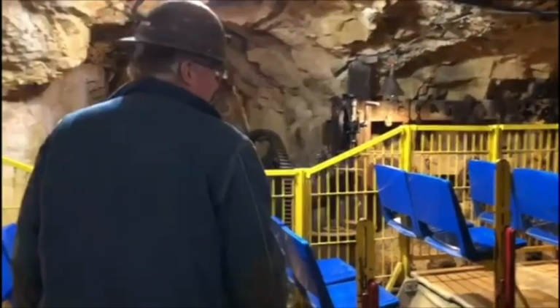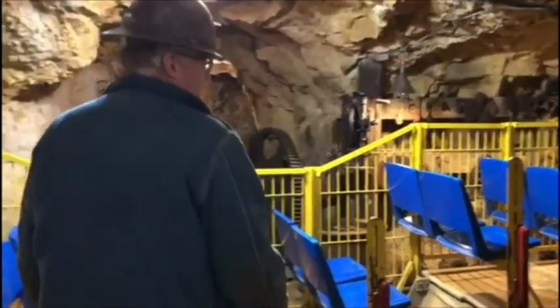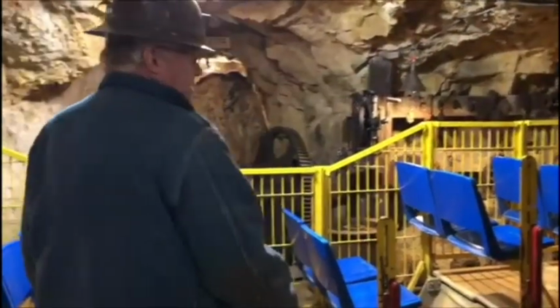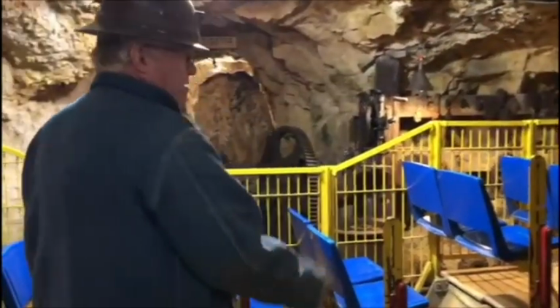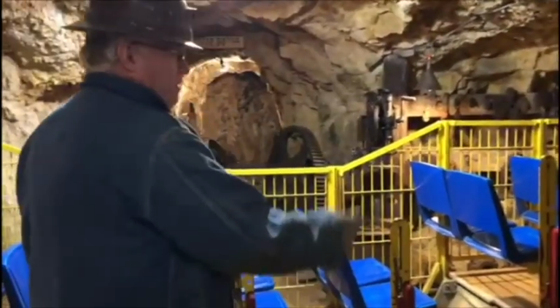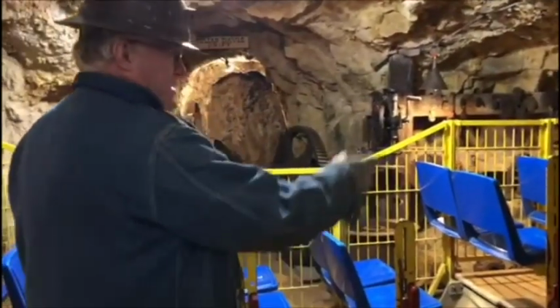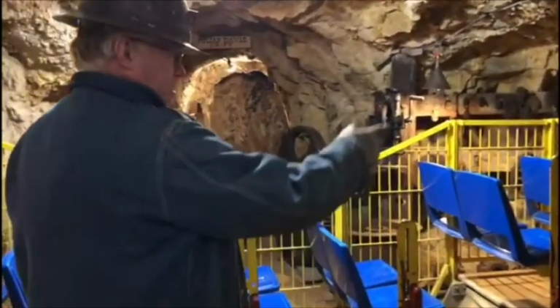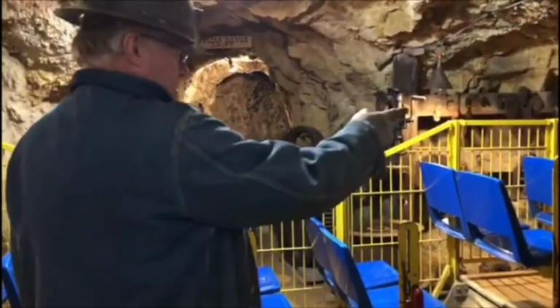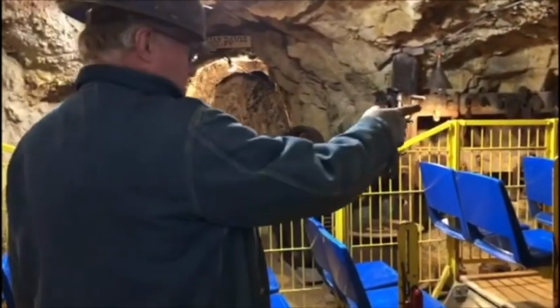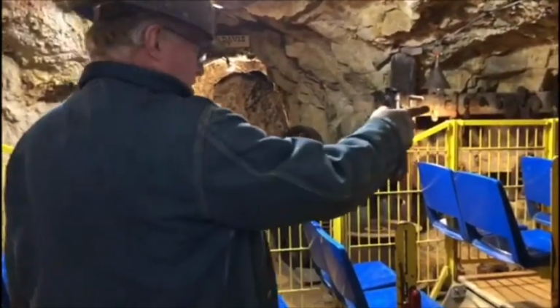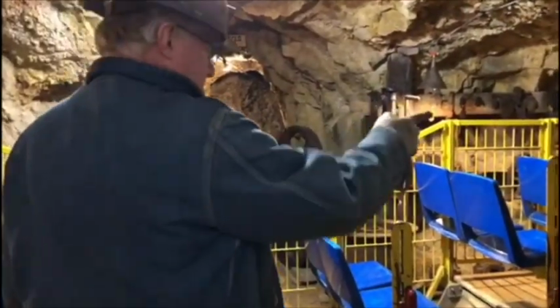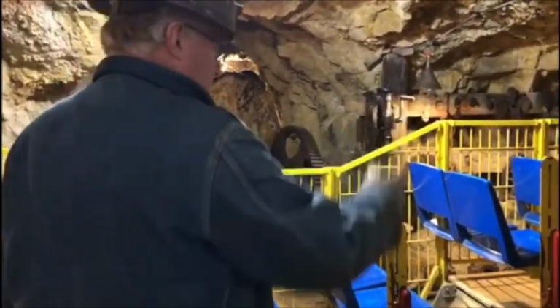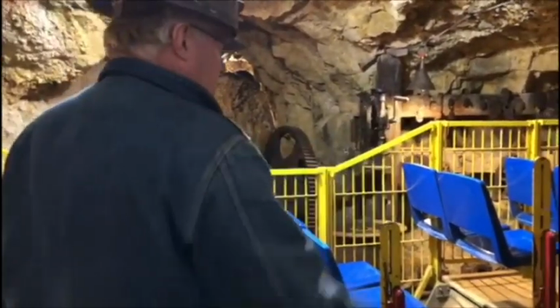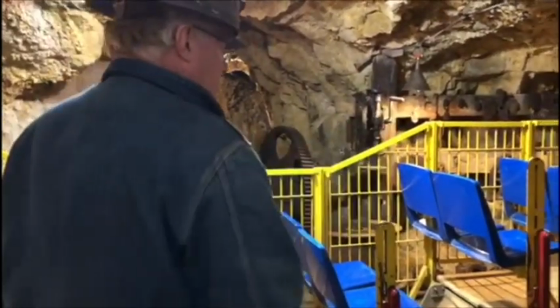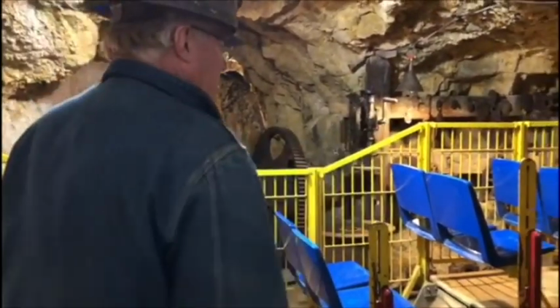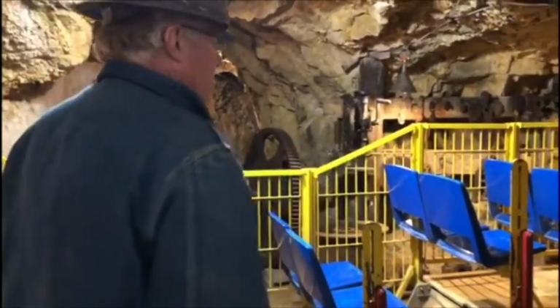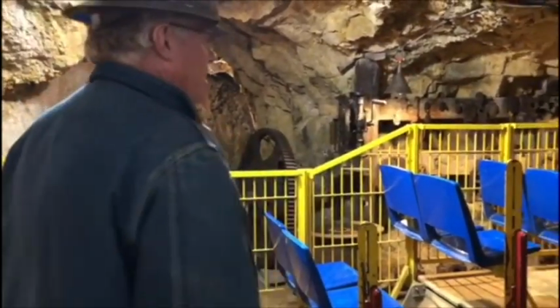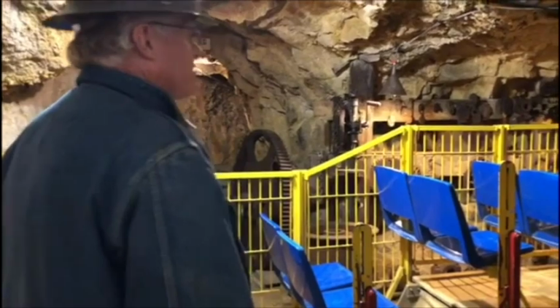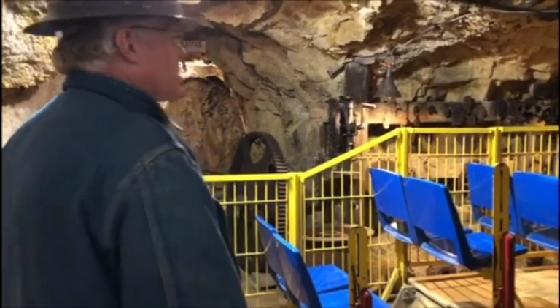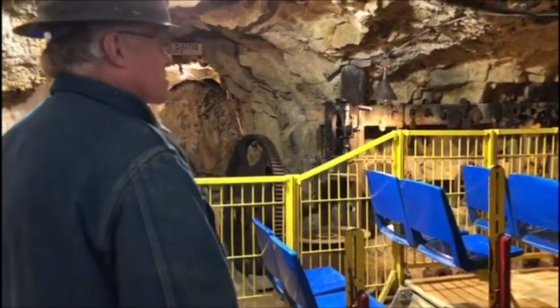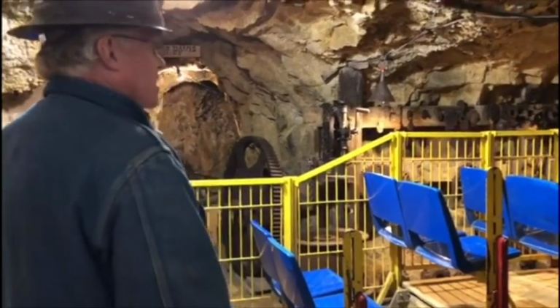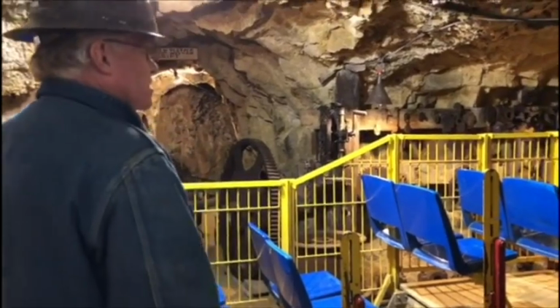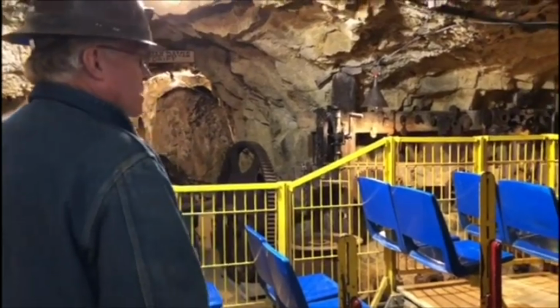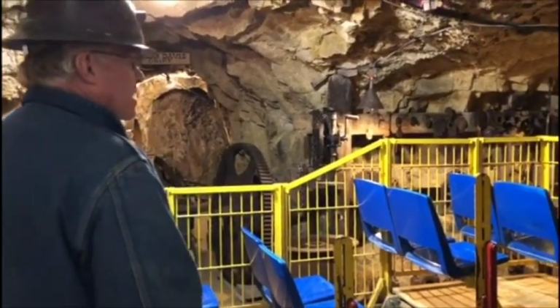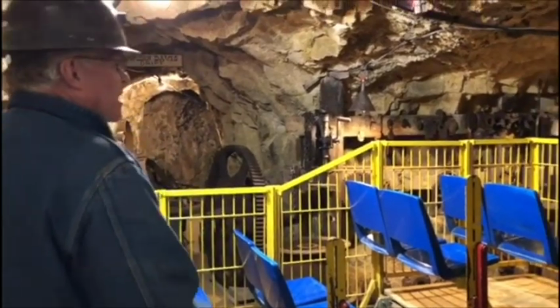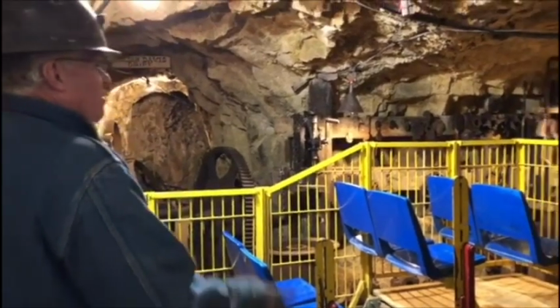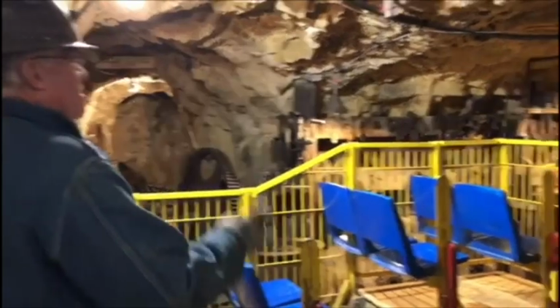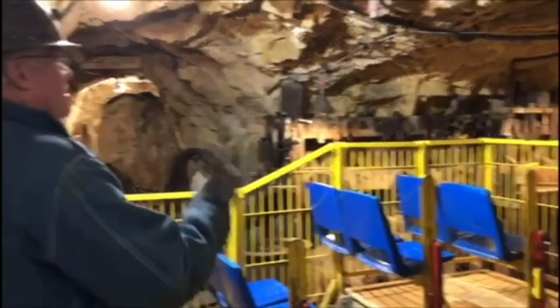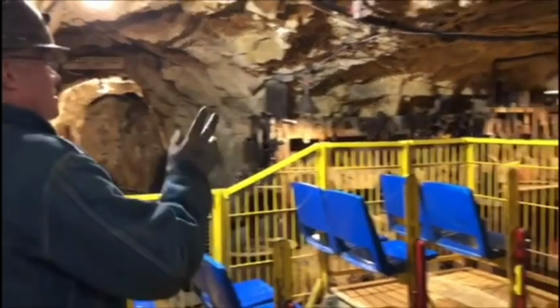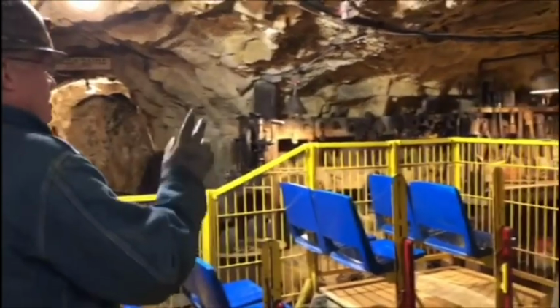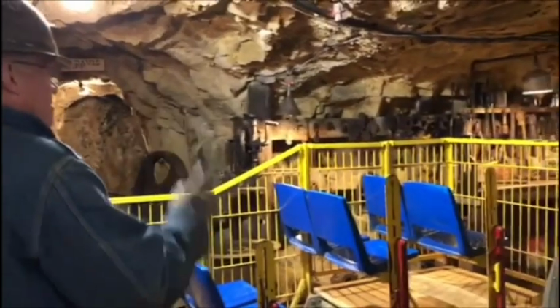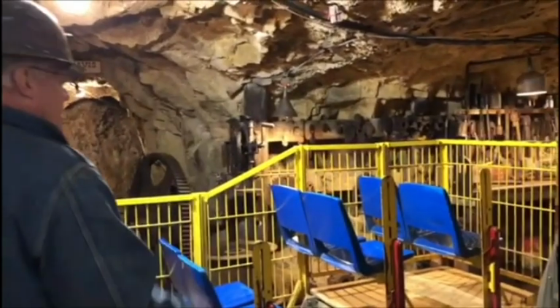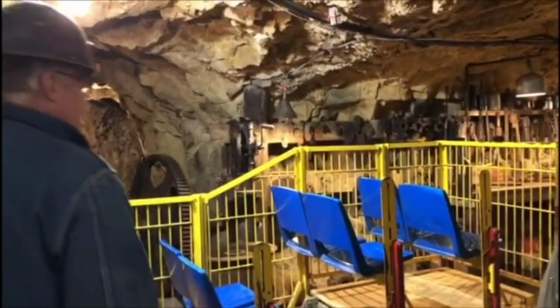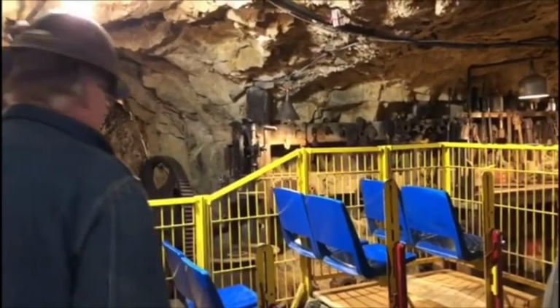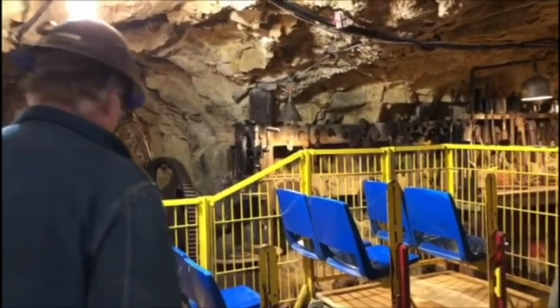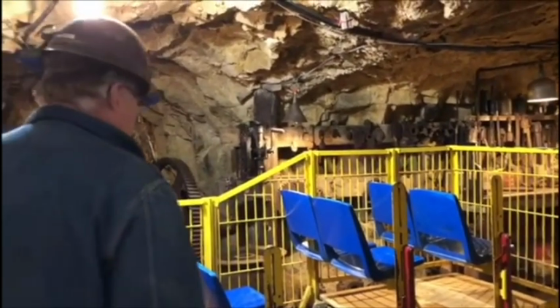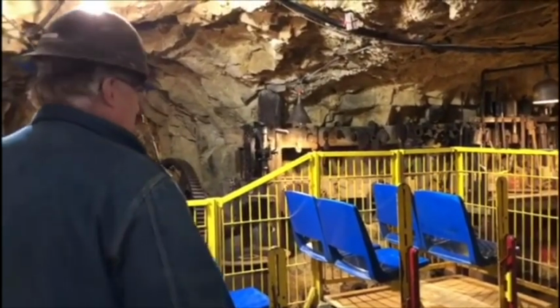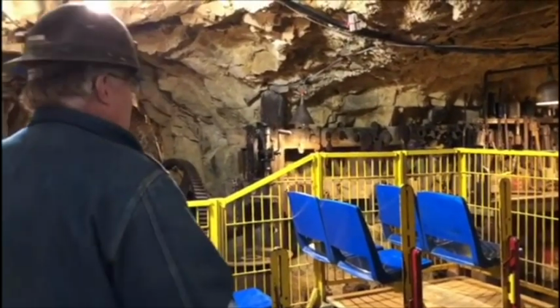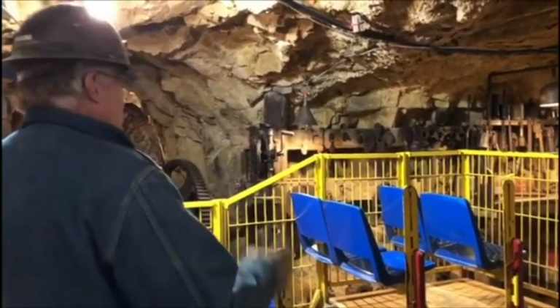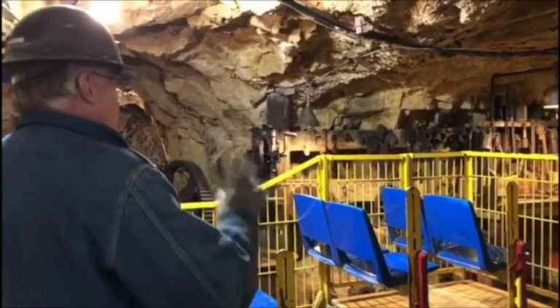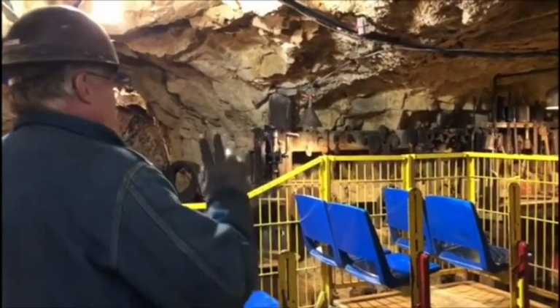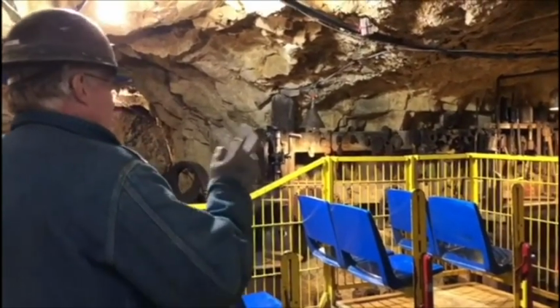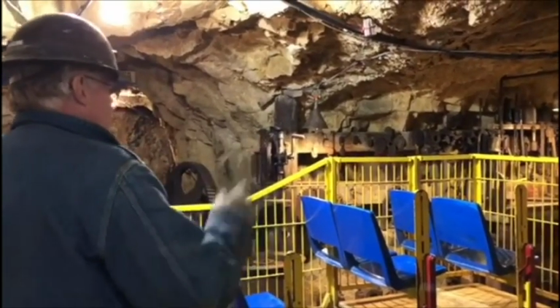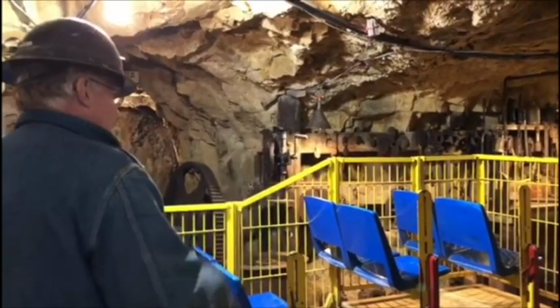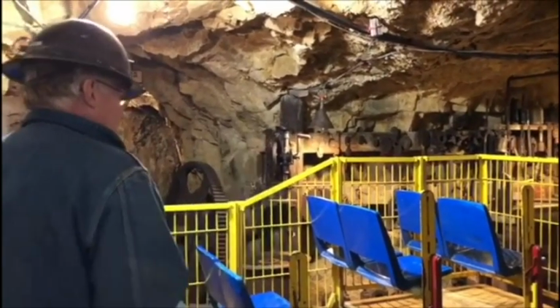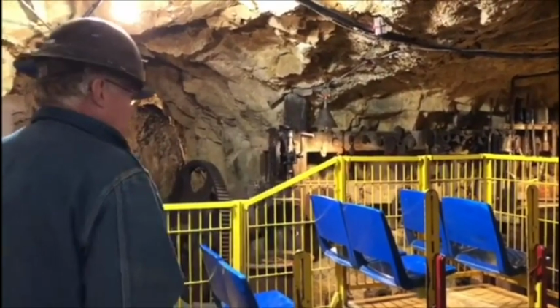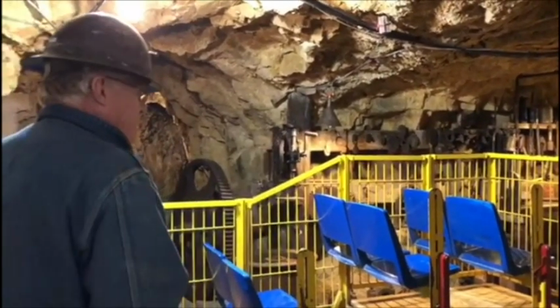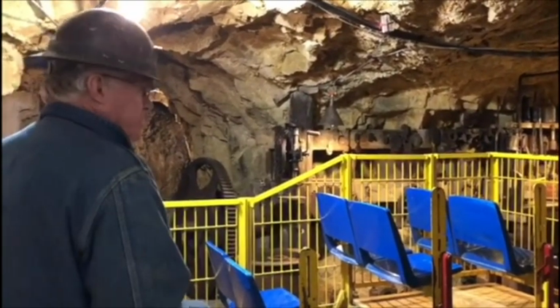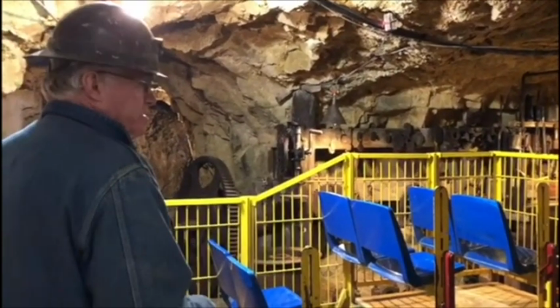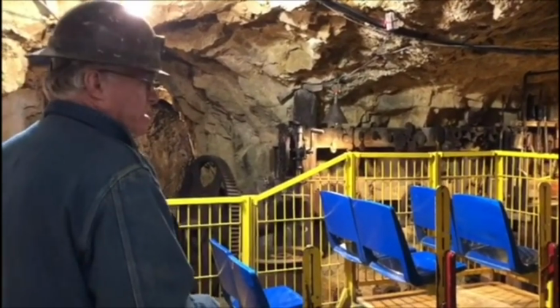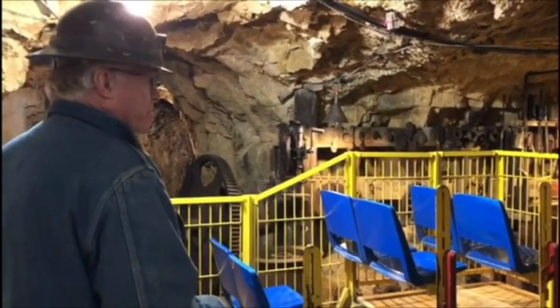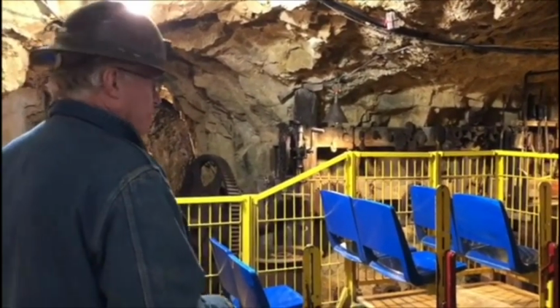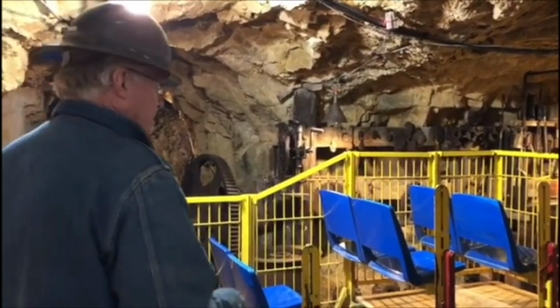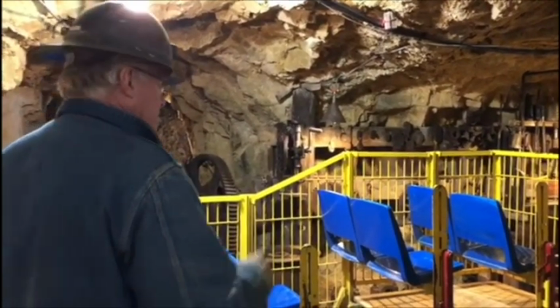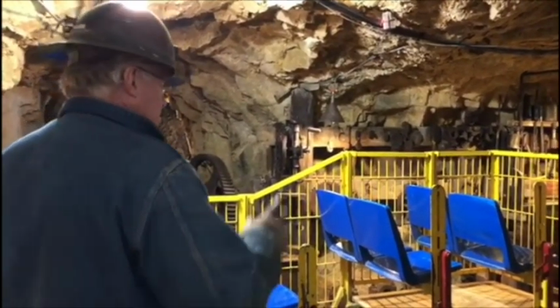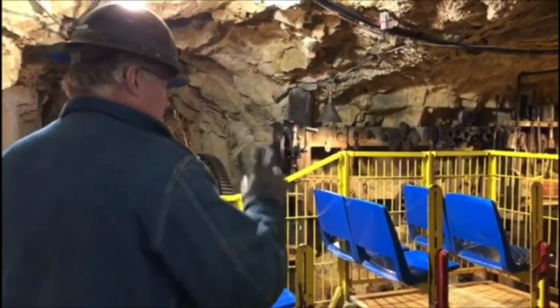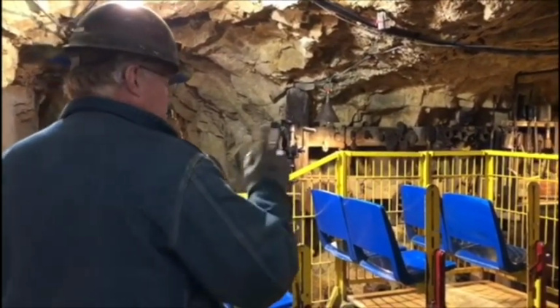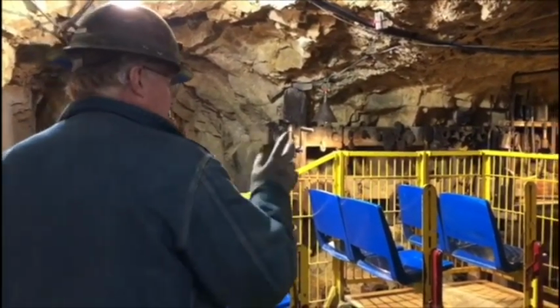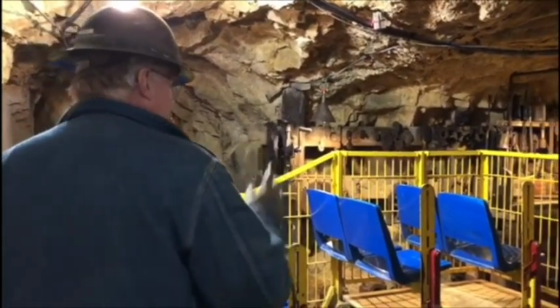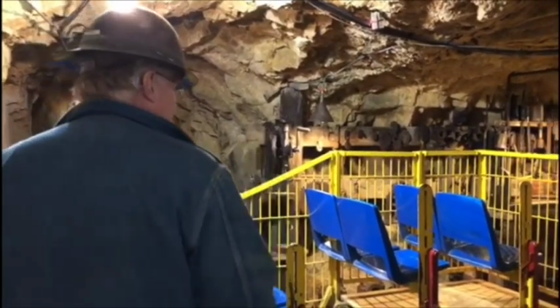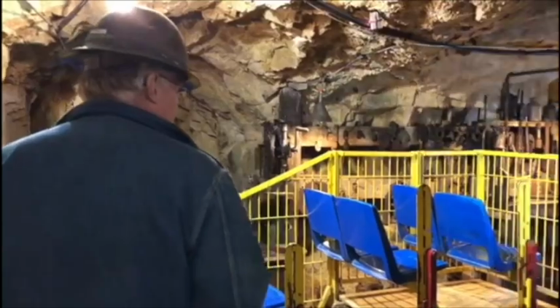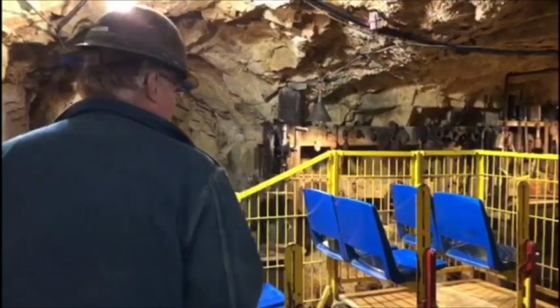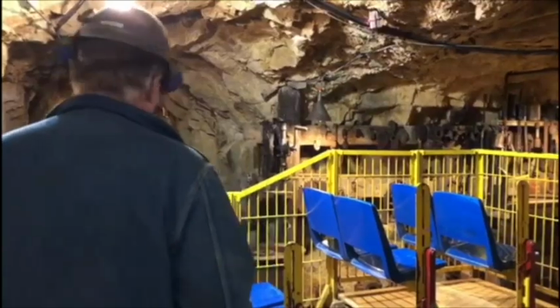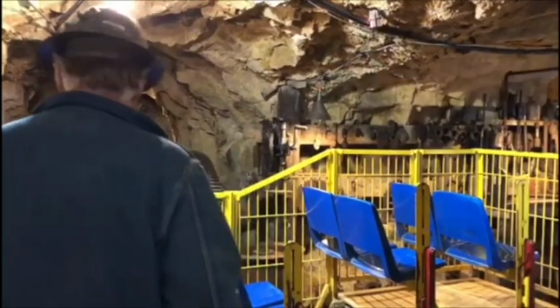That little bicycle arrangement there is what the mine boss rides on. One nice thing about it is it makes a lot of noise going down the track — you can tell when the boss is coming so you get back to work.